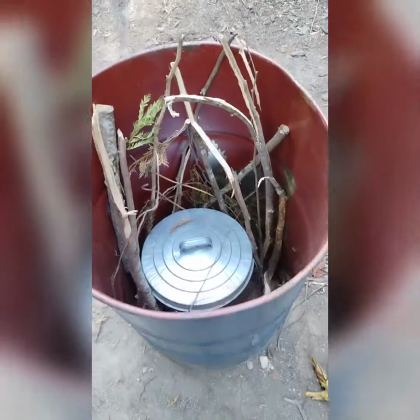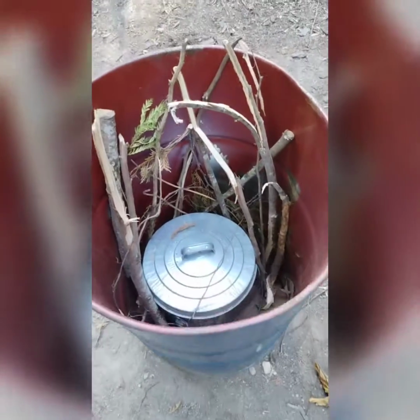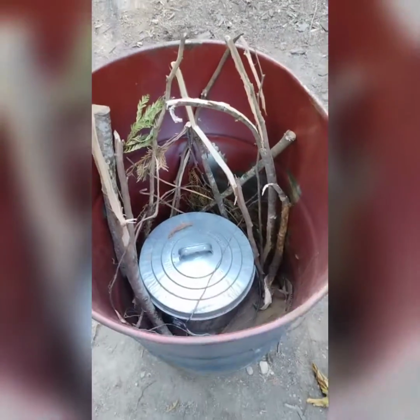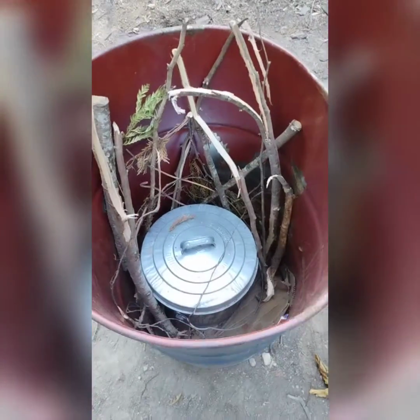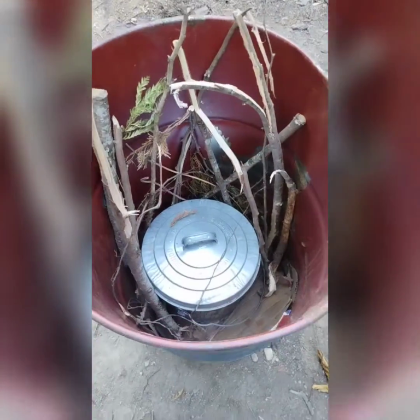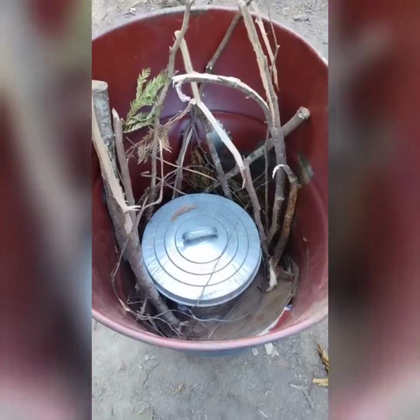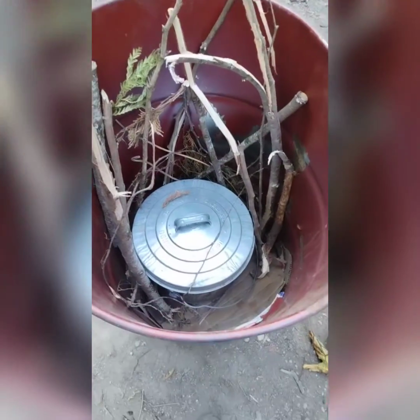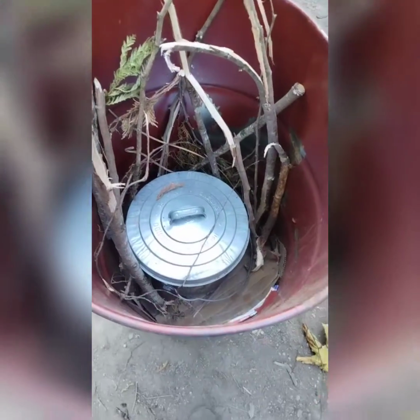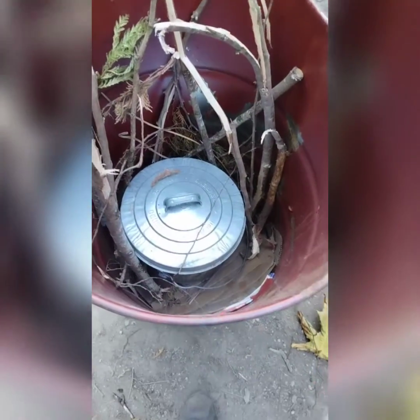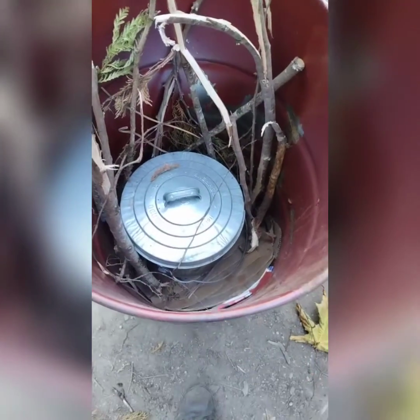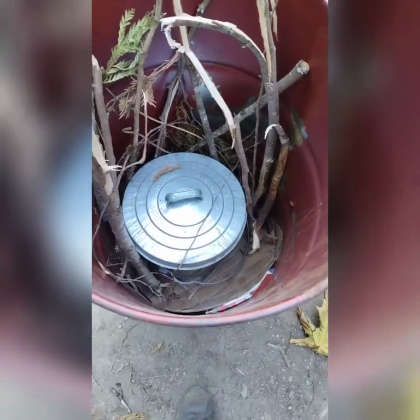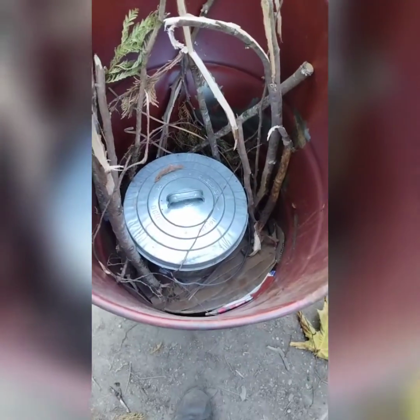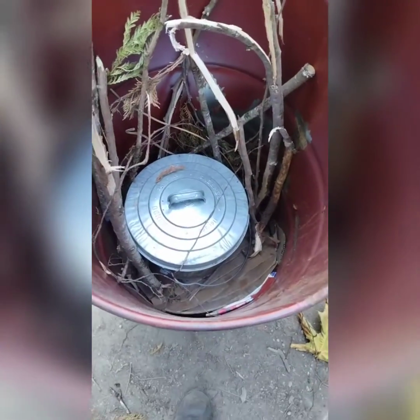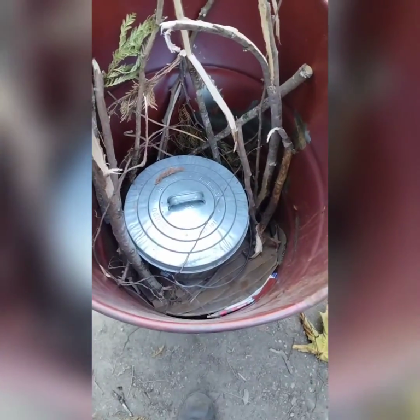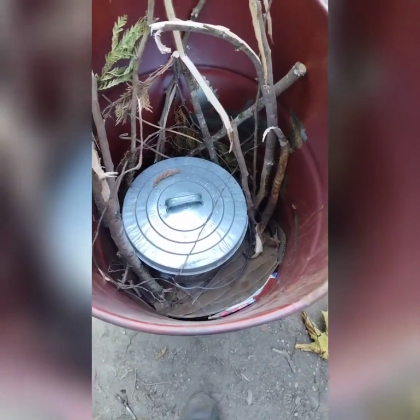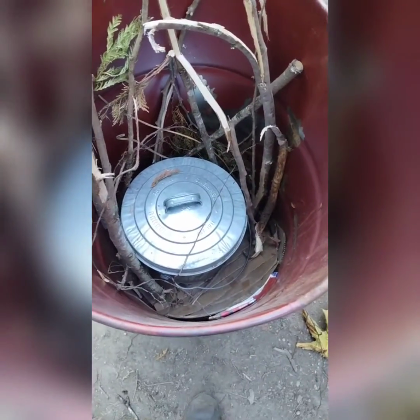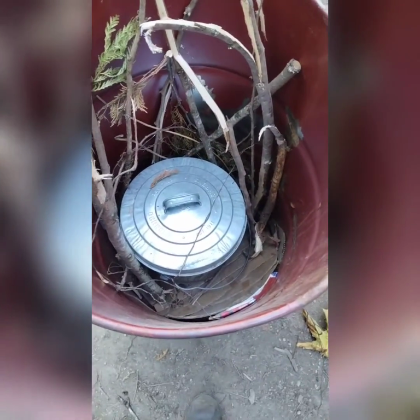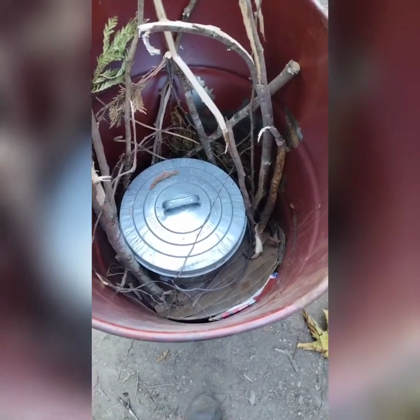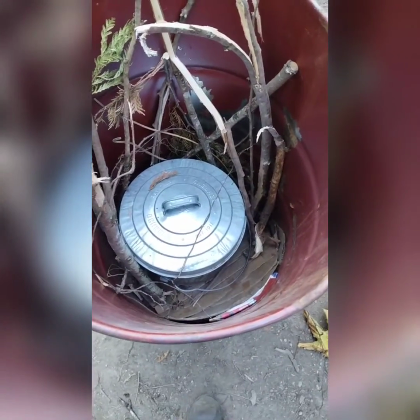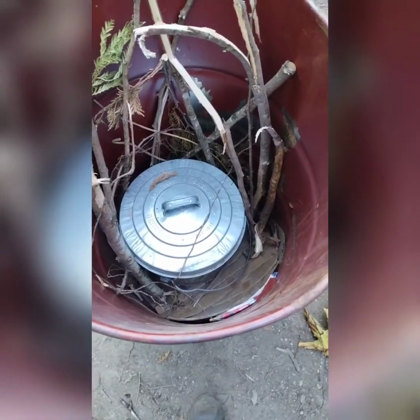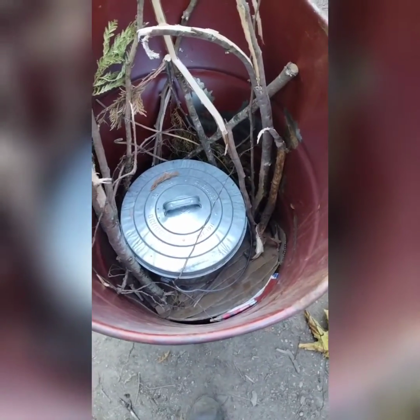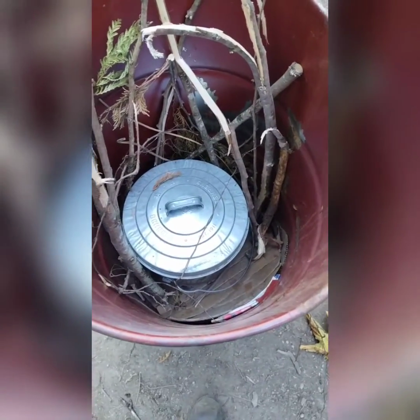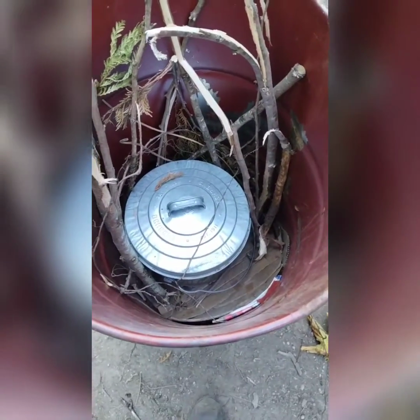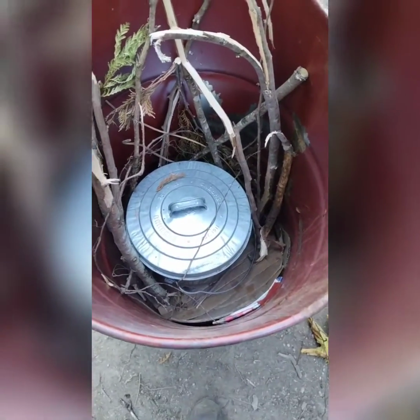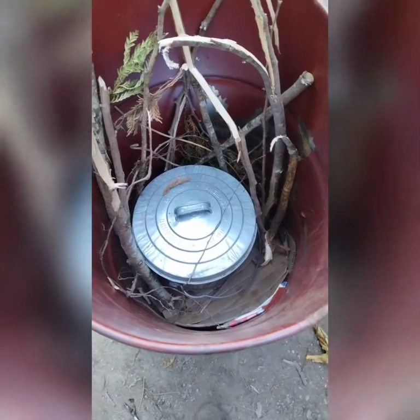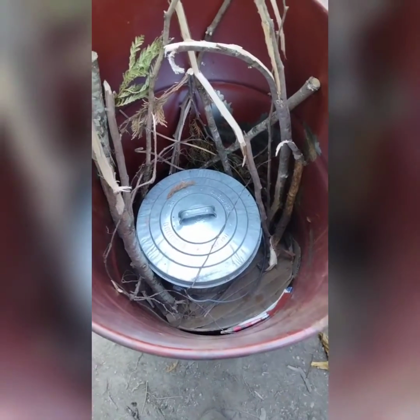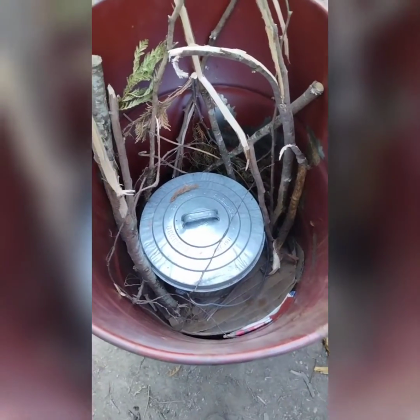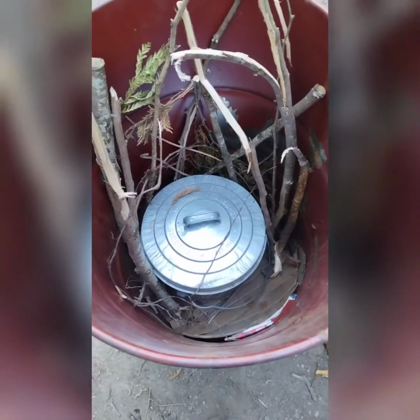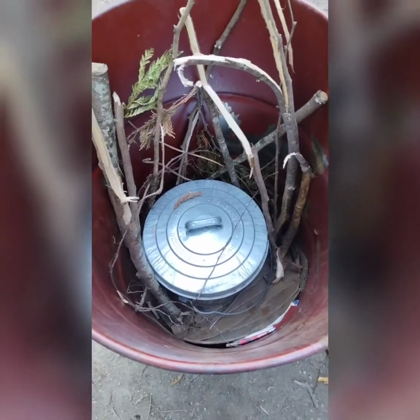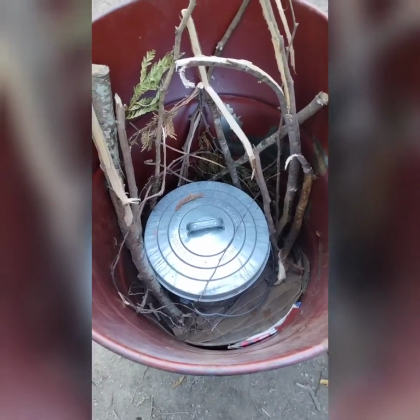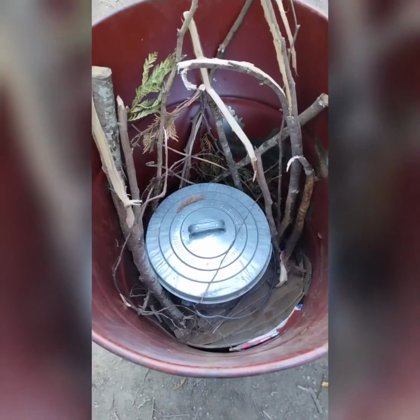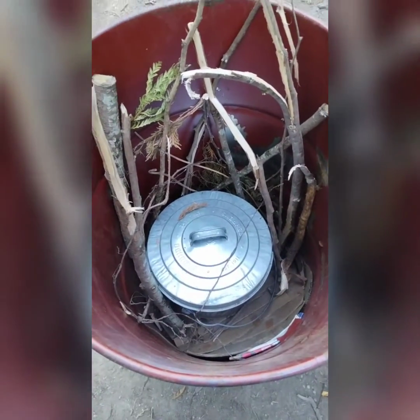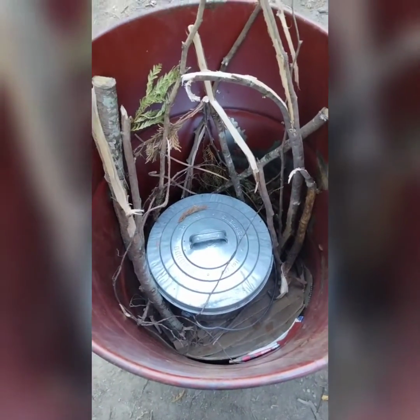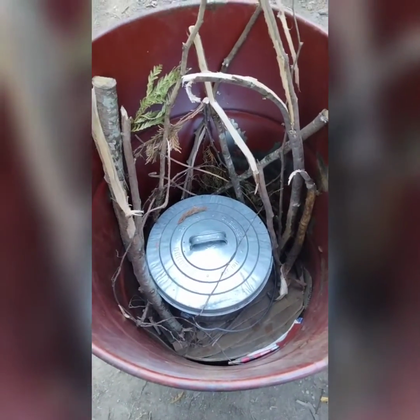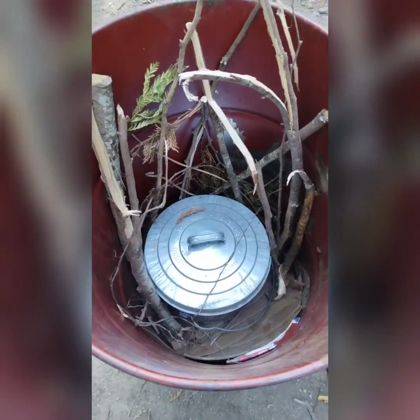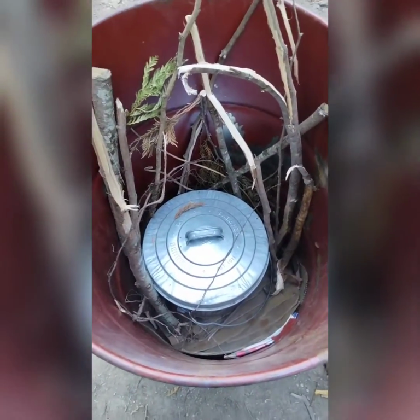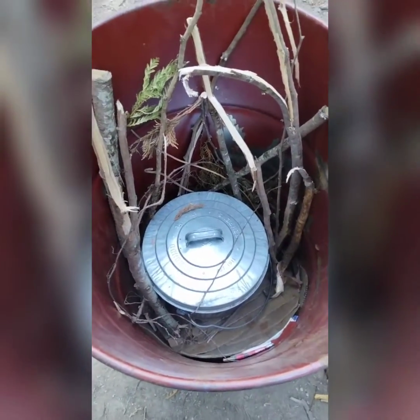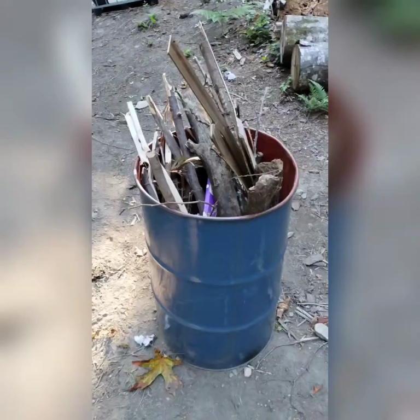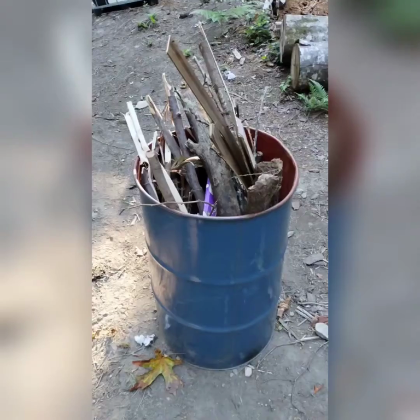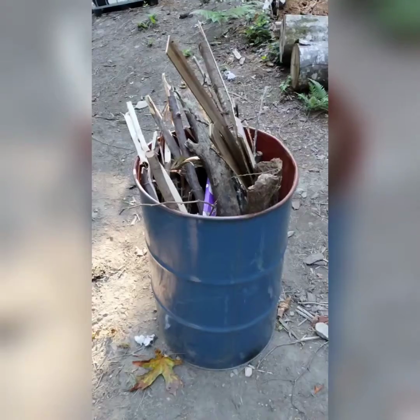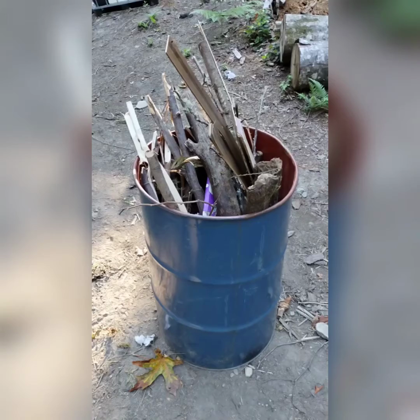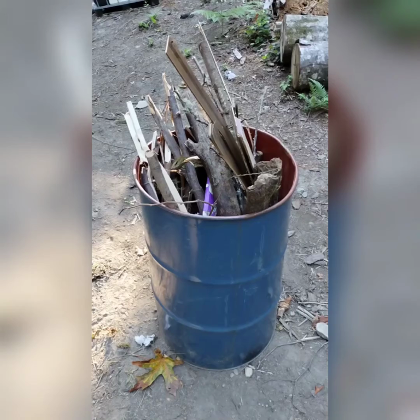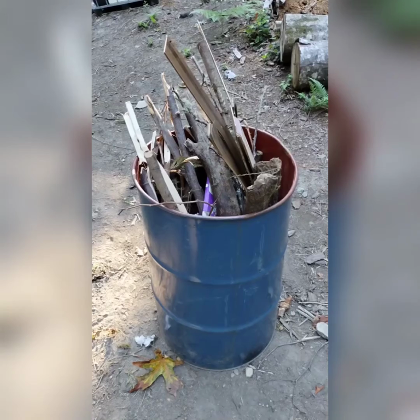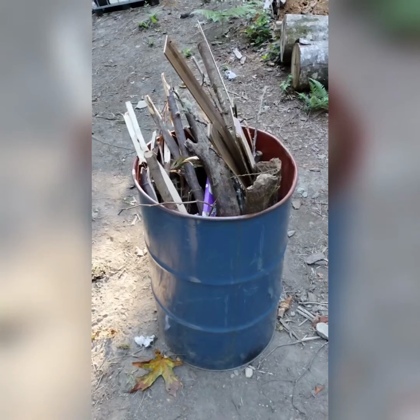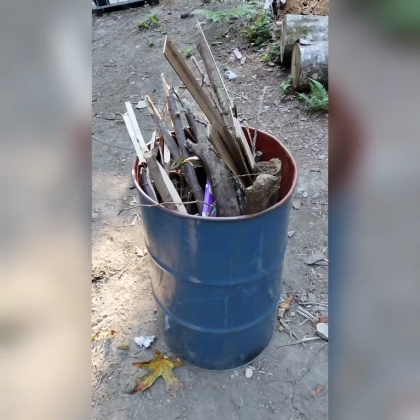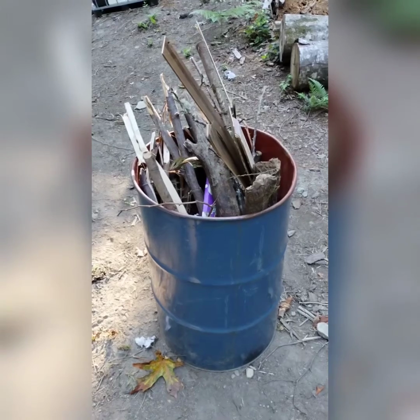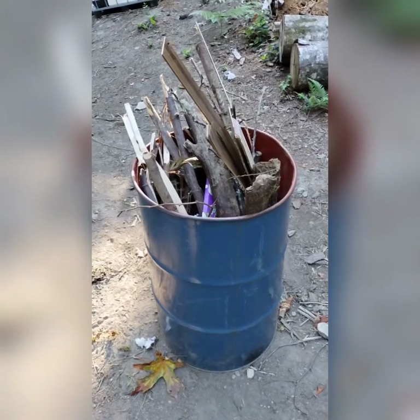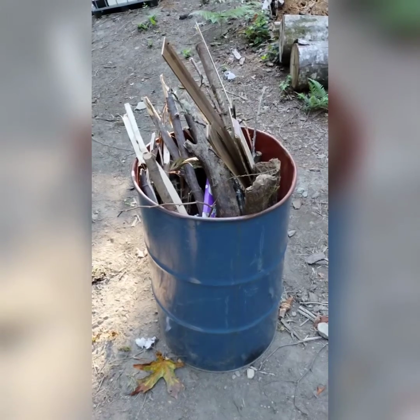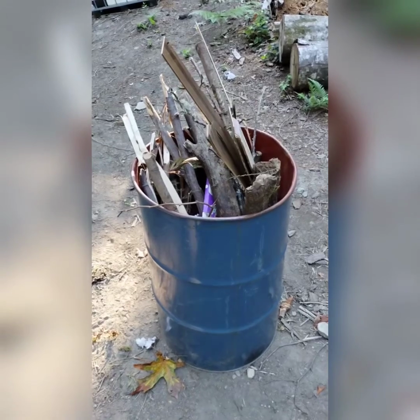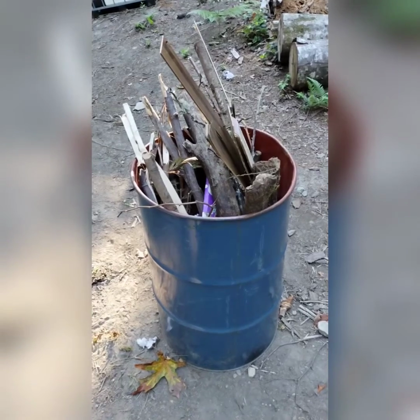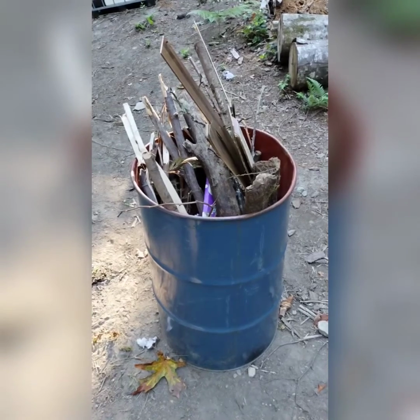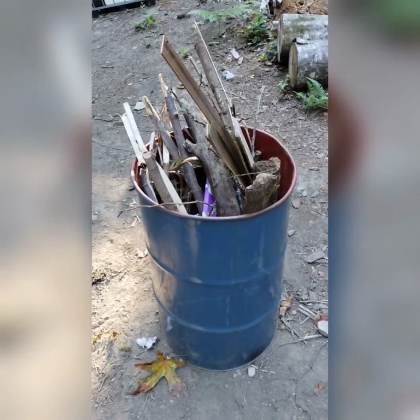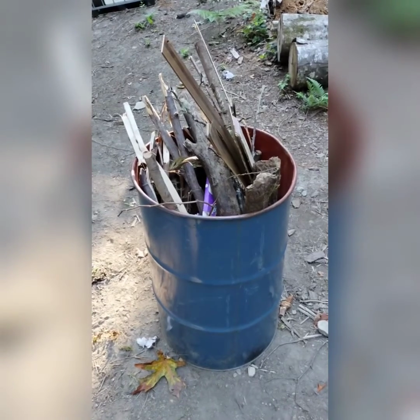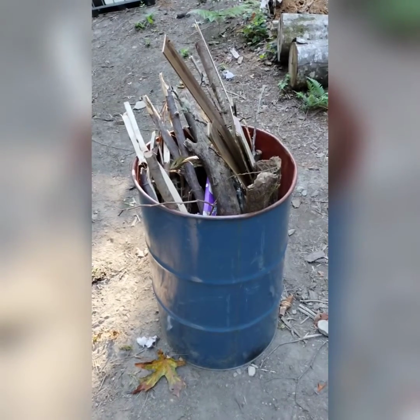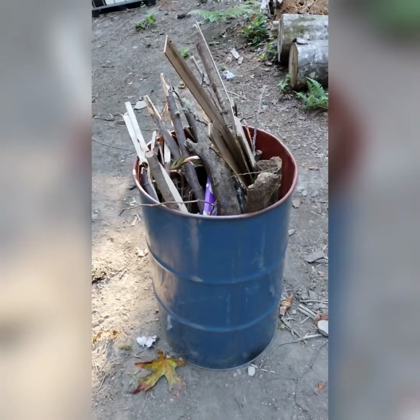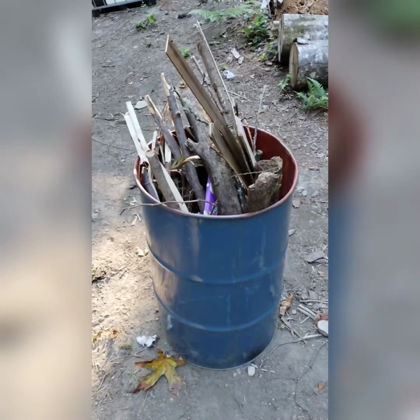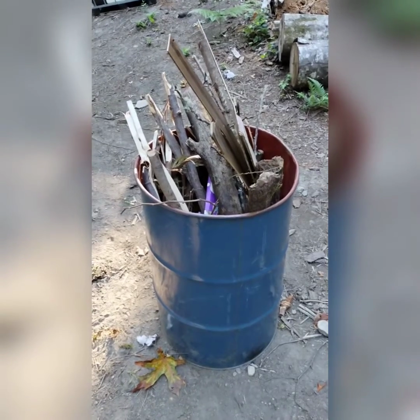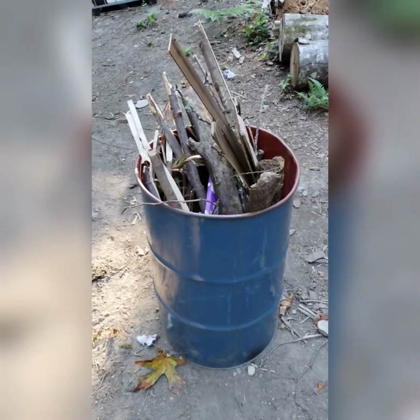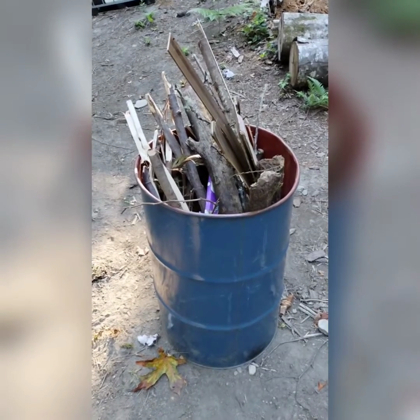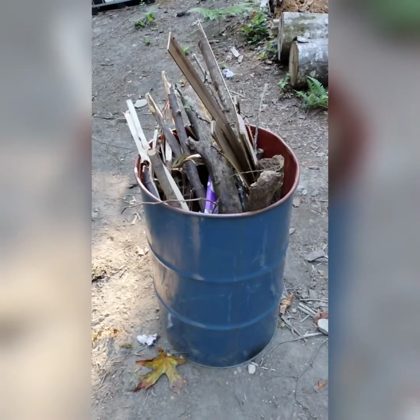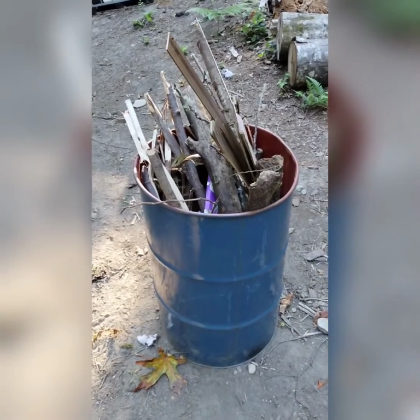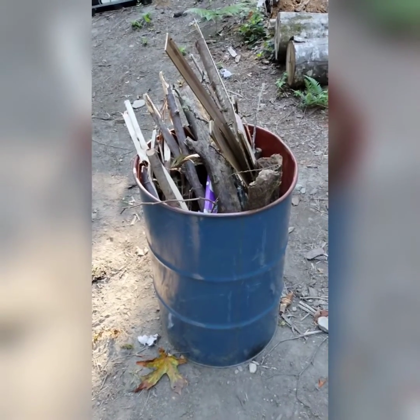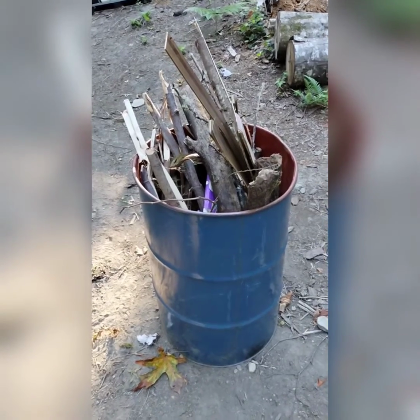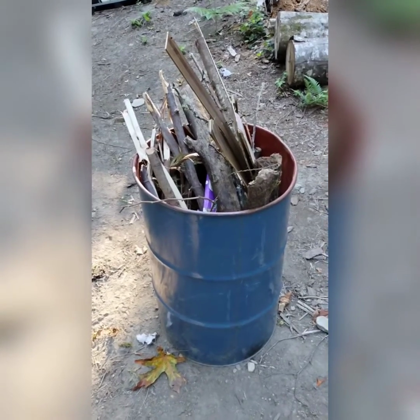Put the bucket inside the 55-gallon drum and start loading the fuel around it. Here it is all loaded and ready to go.